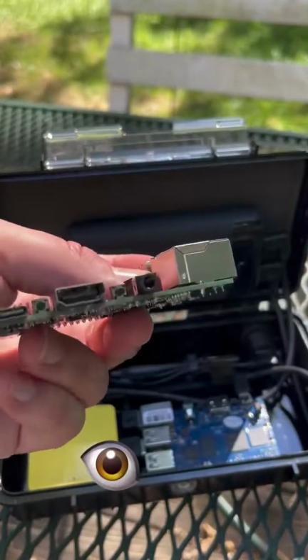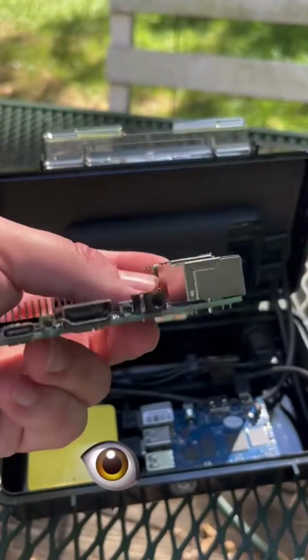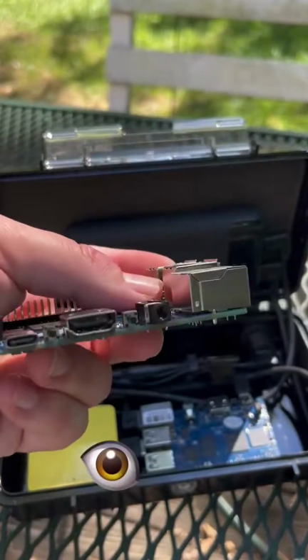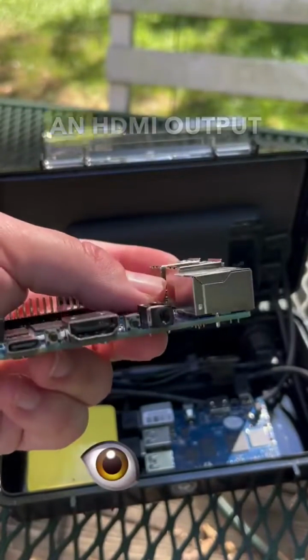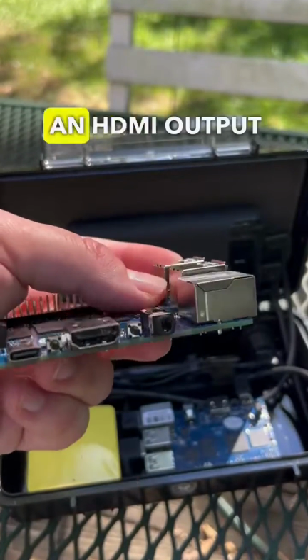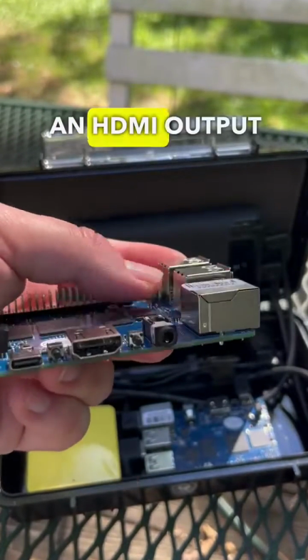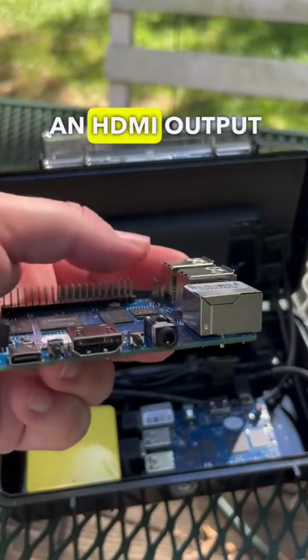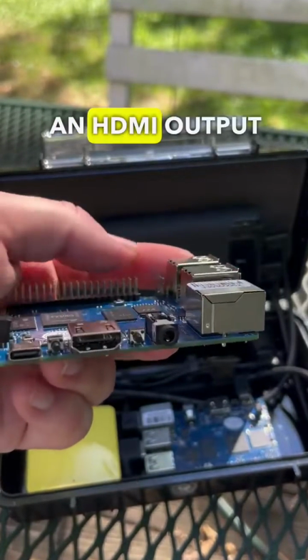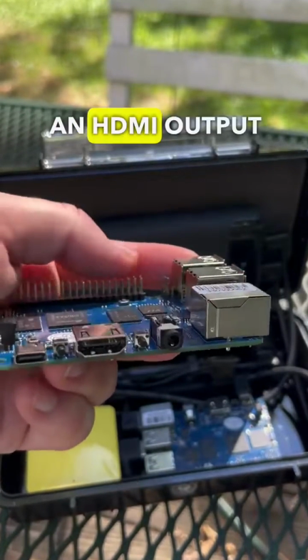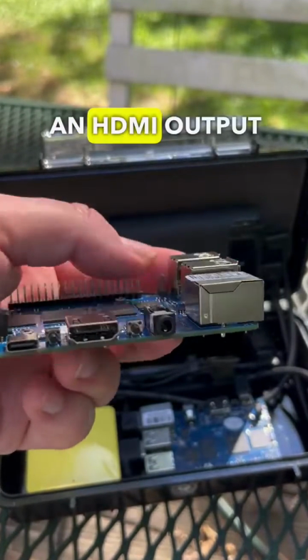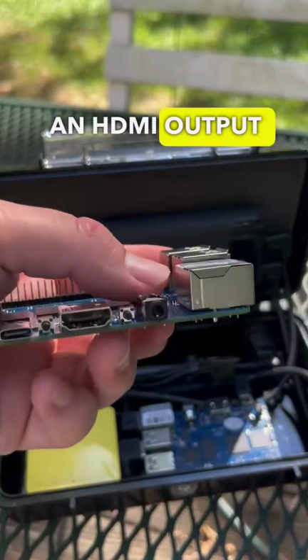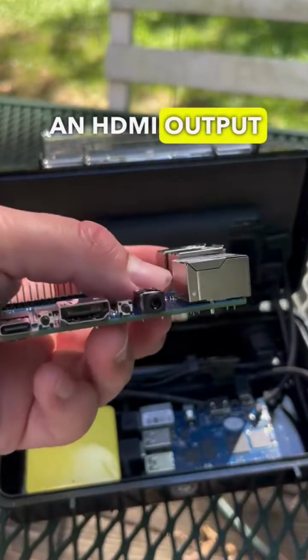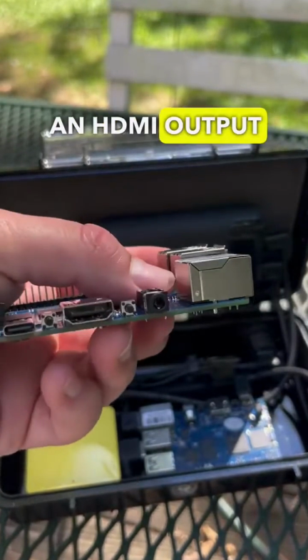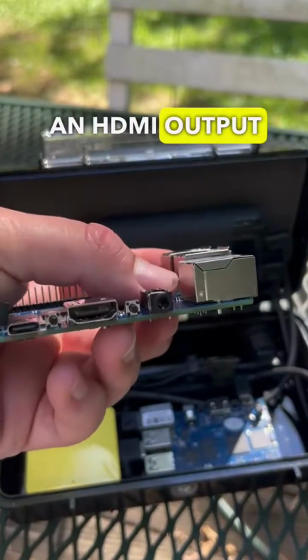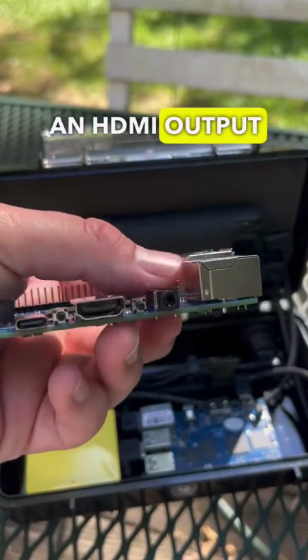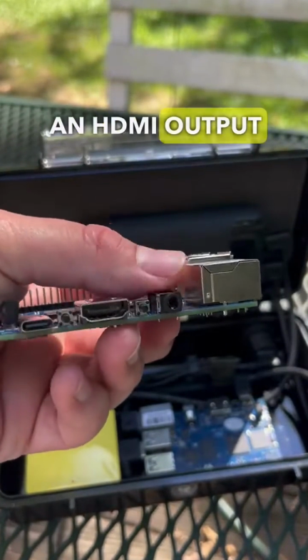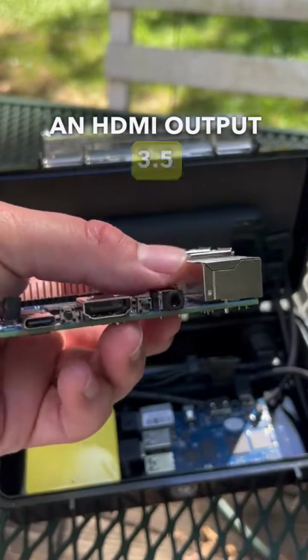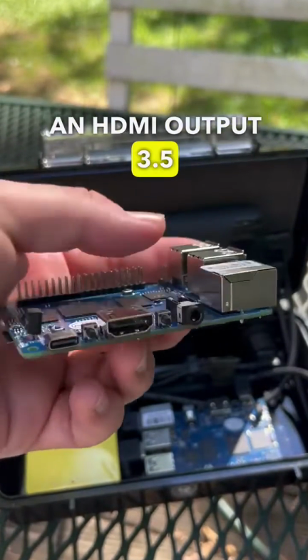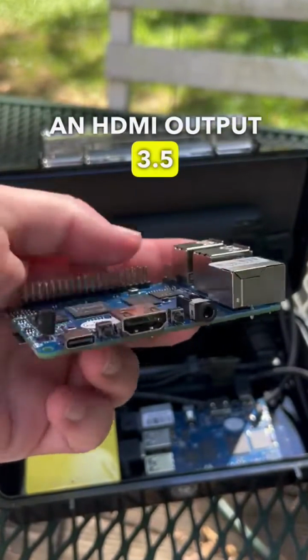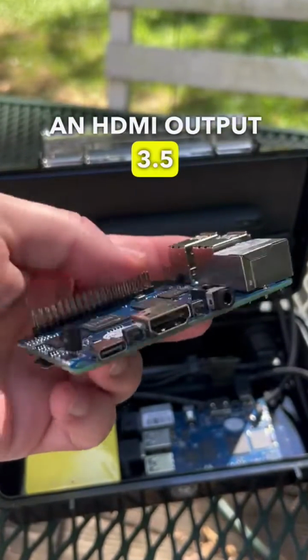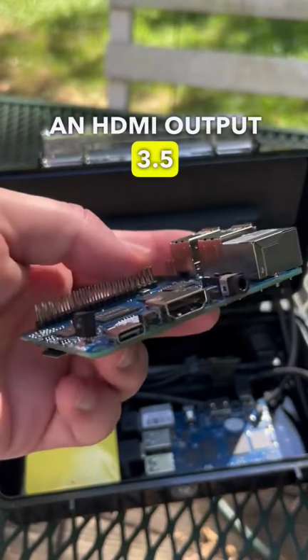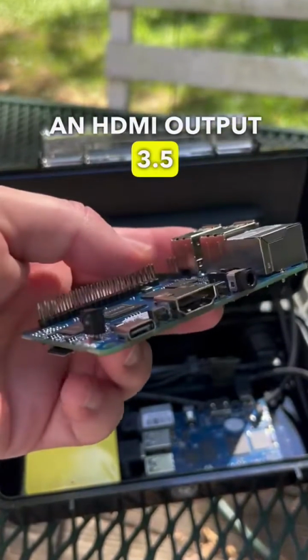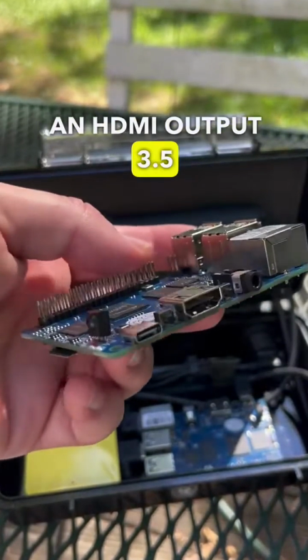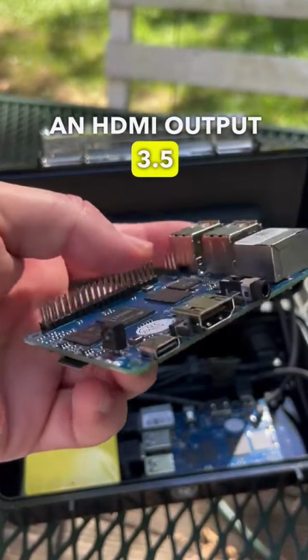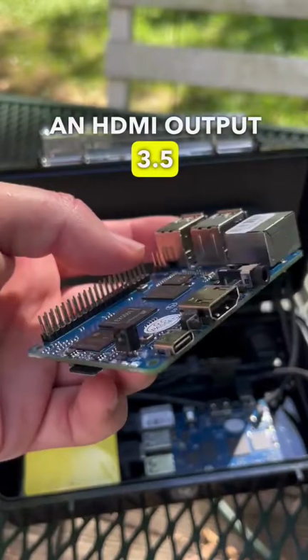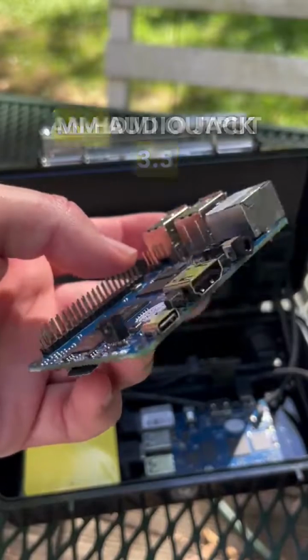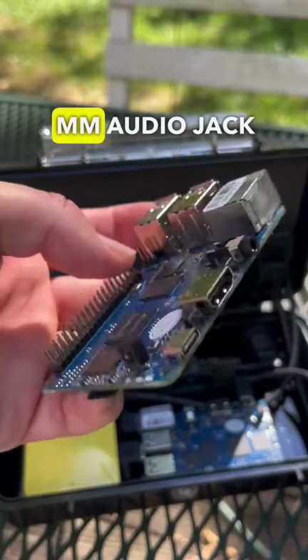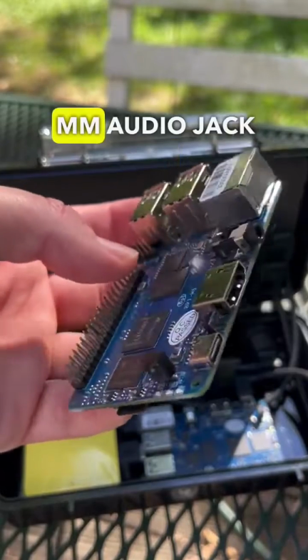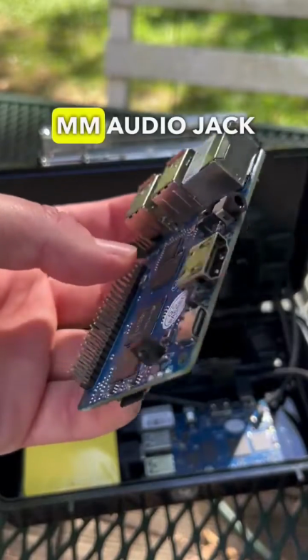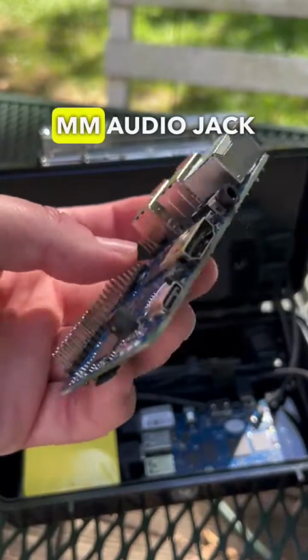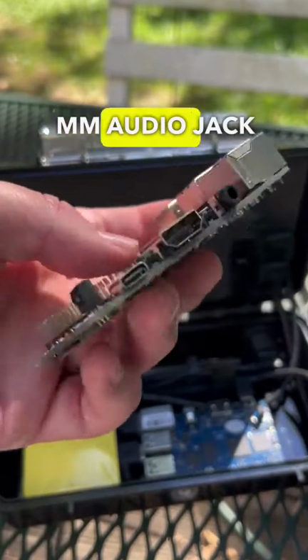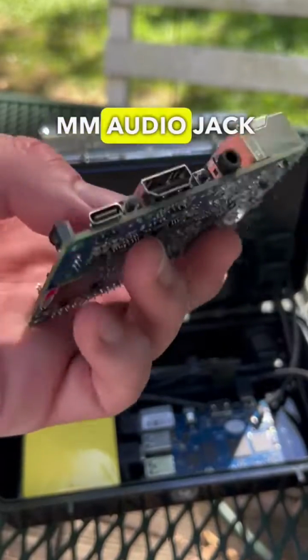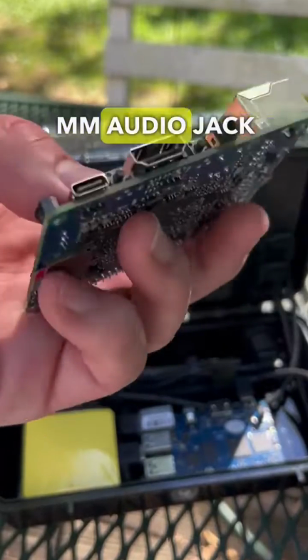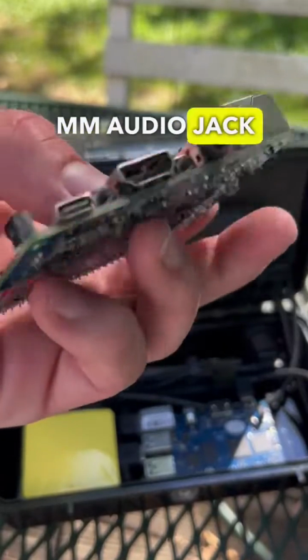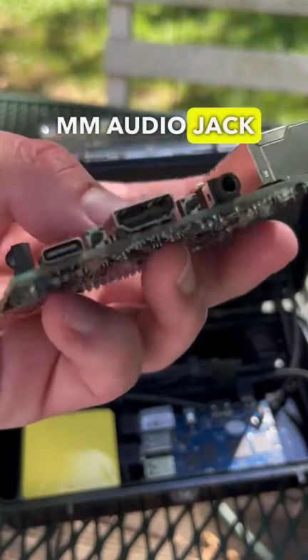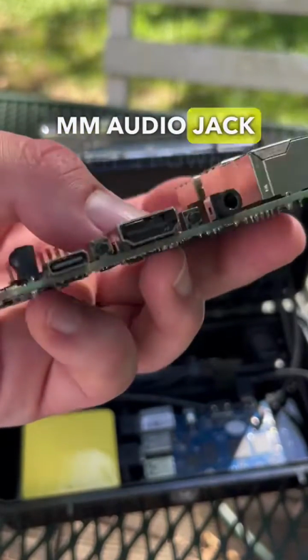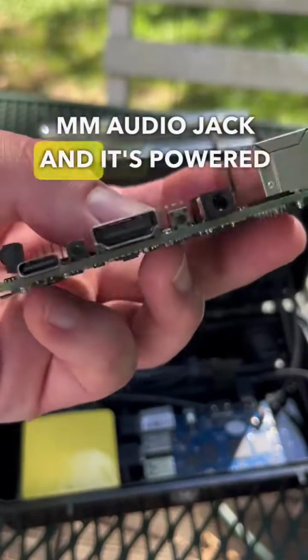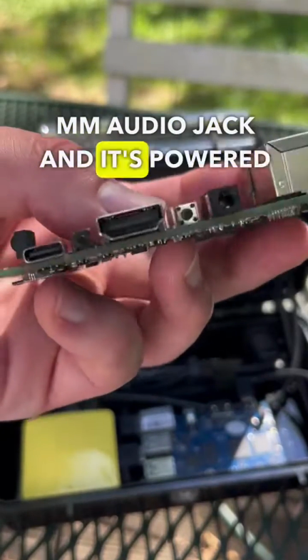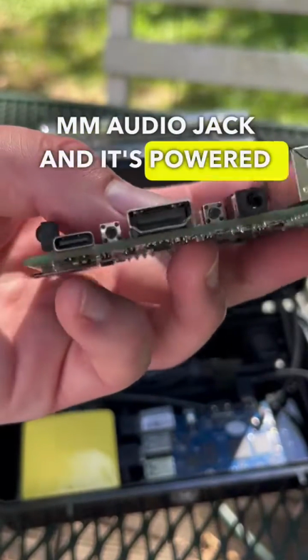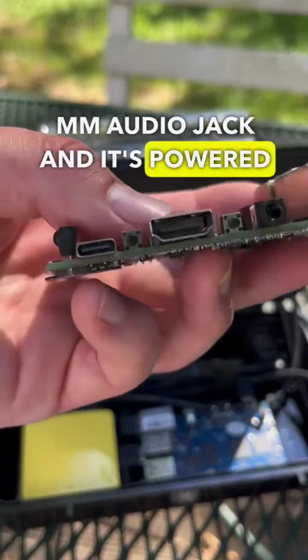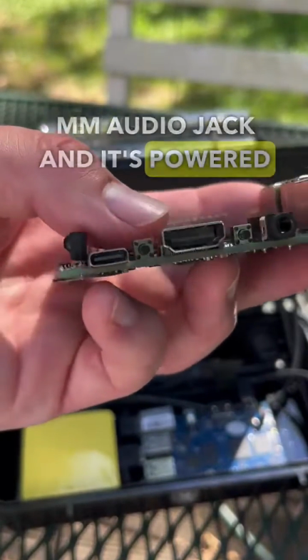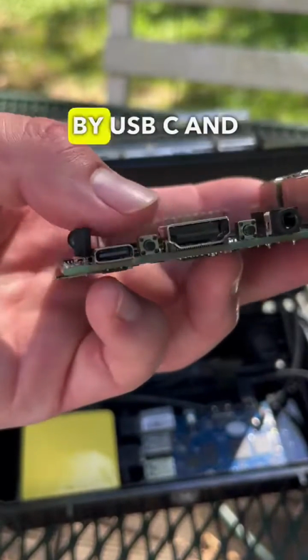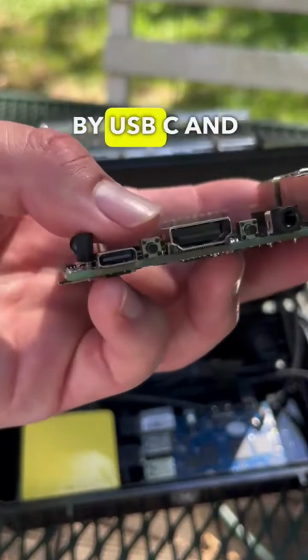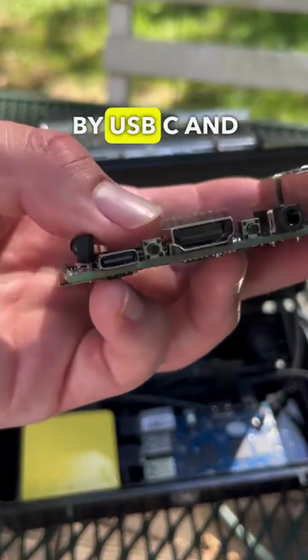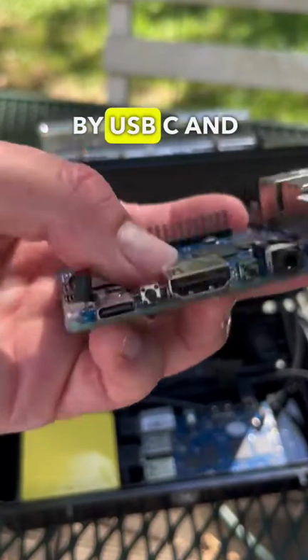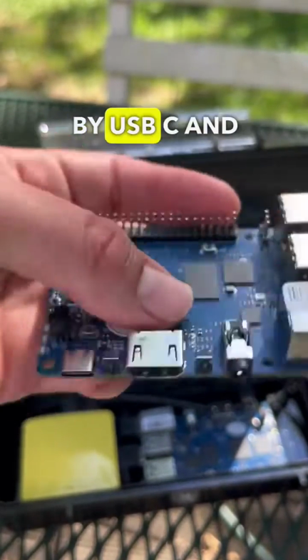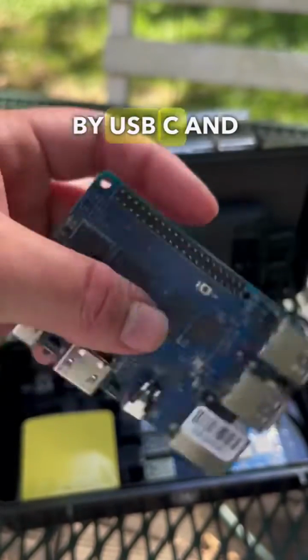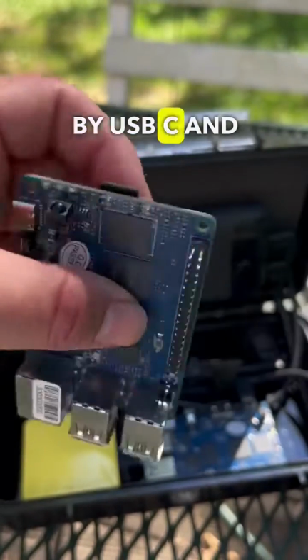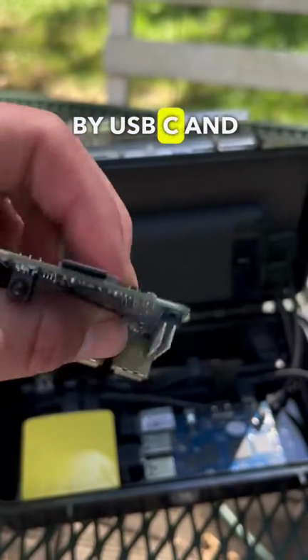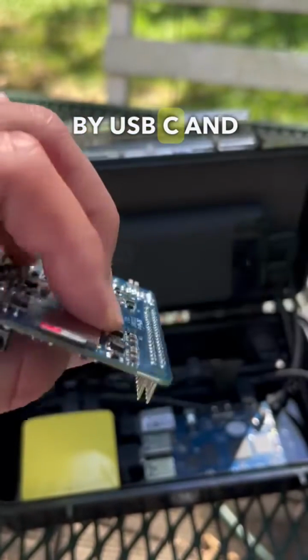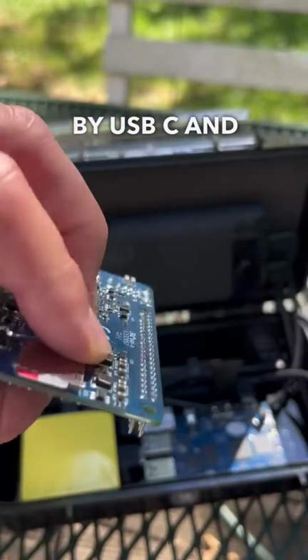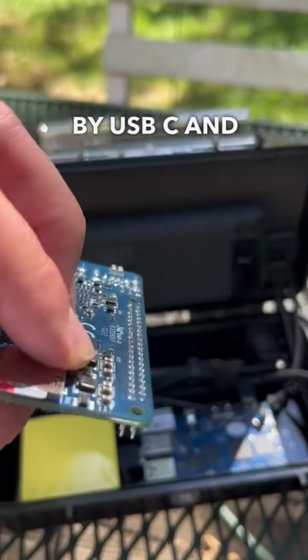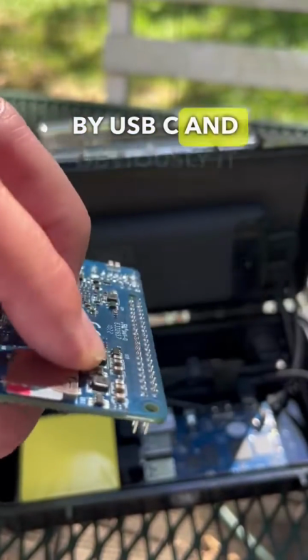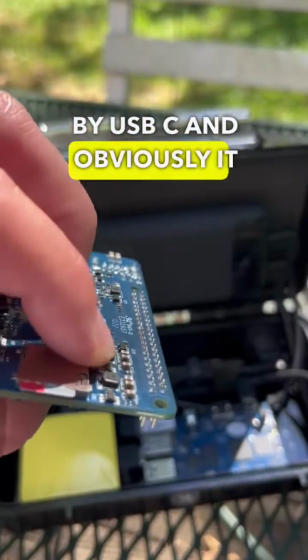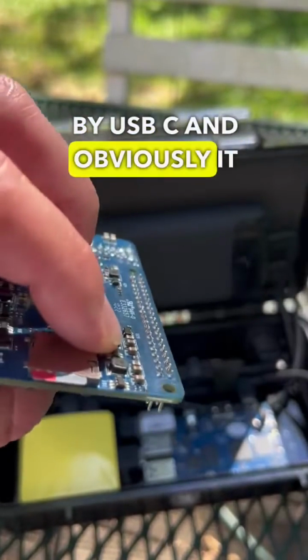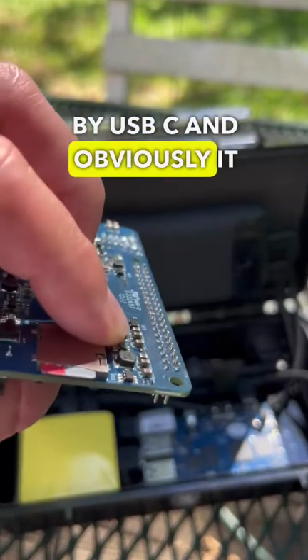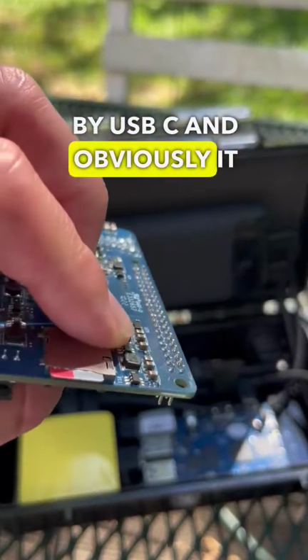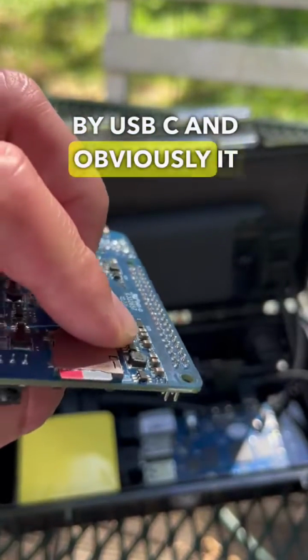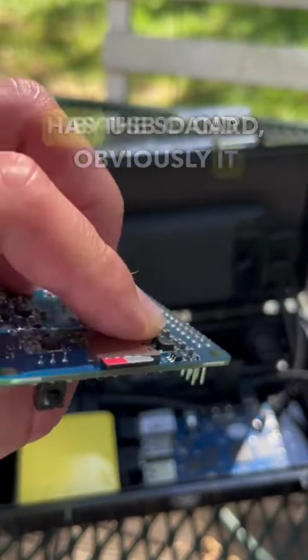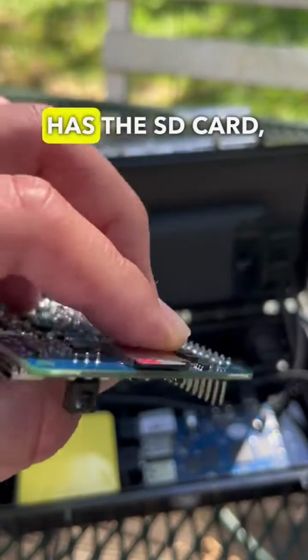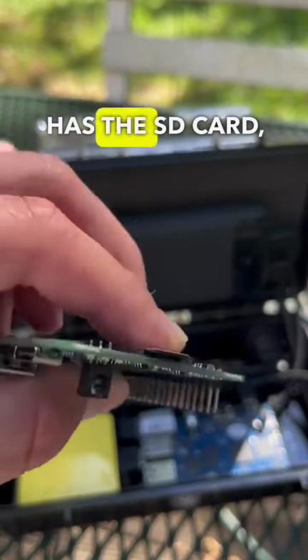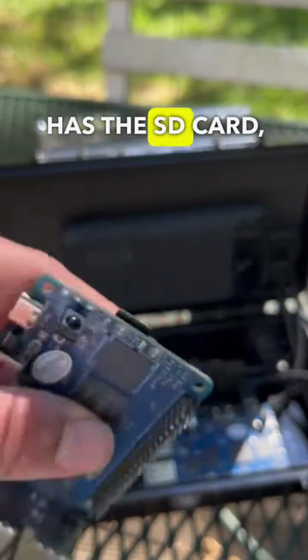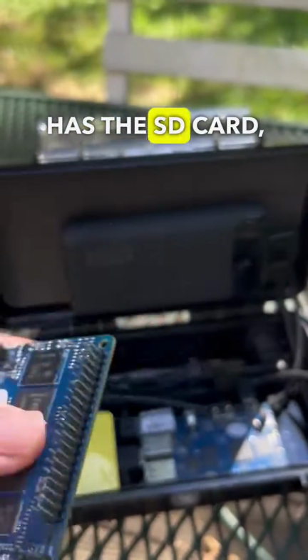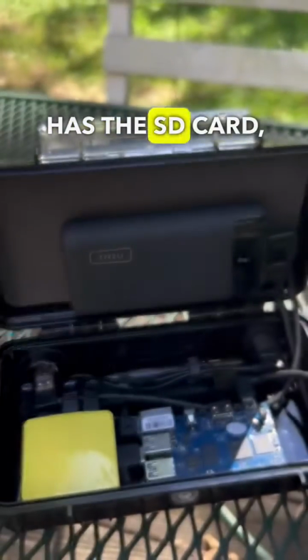an HDMI output, a 3.5mm audio jack, and it's powered by USB-C. And obviously, it has the SD card.